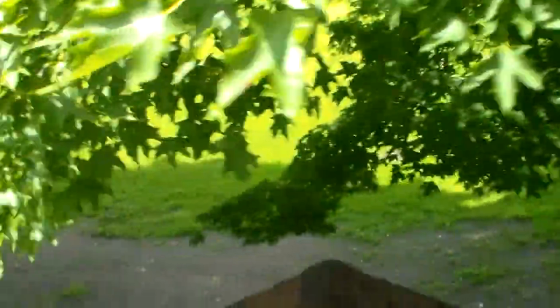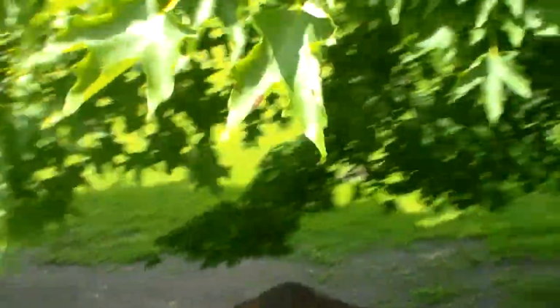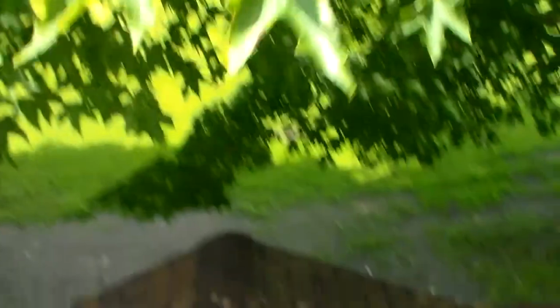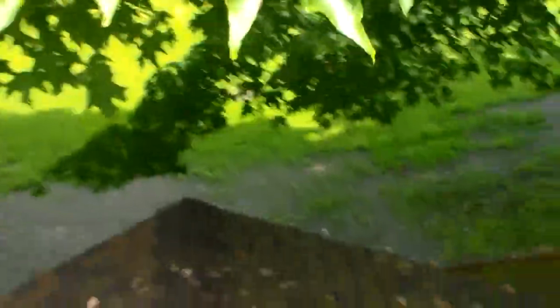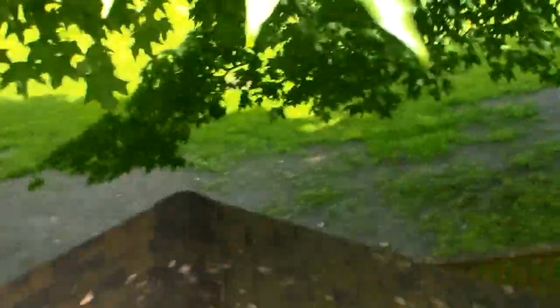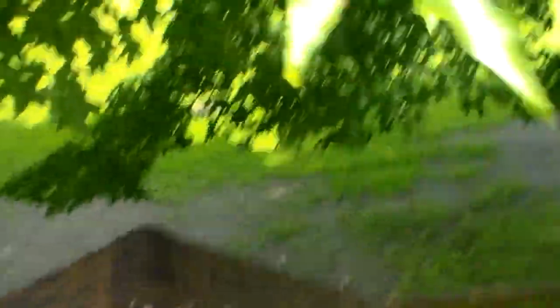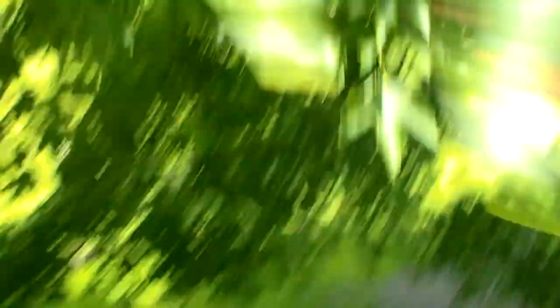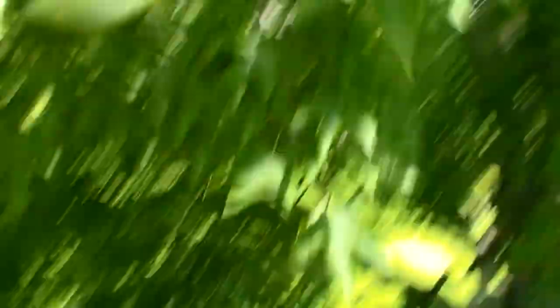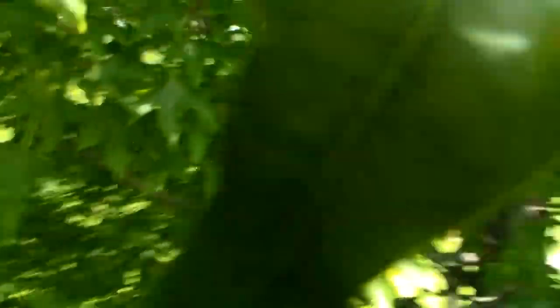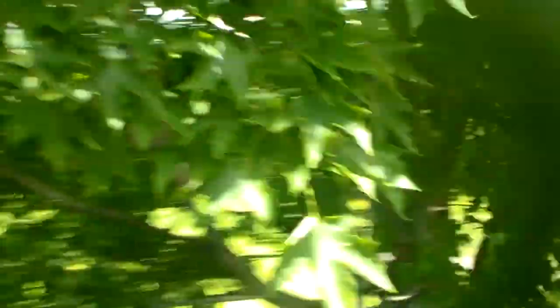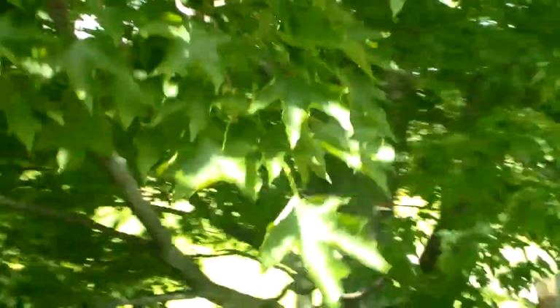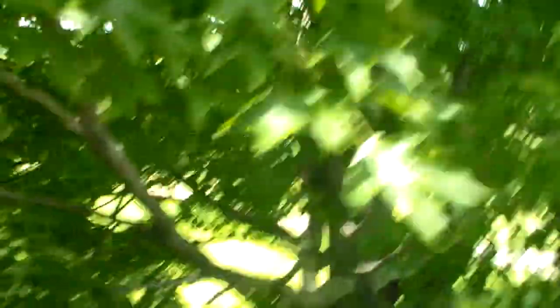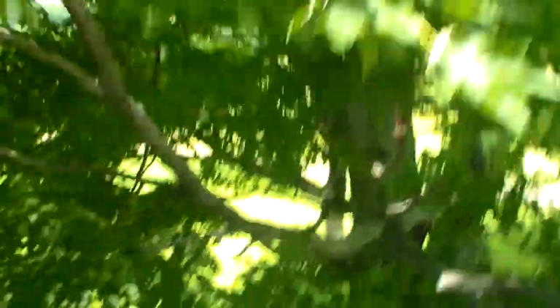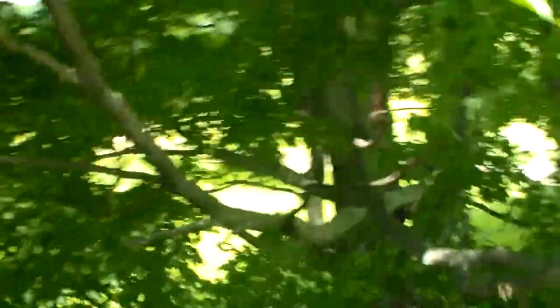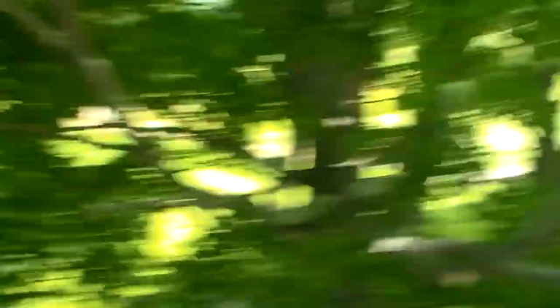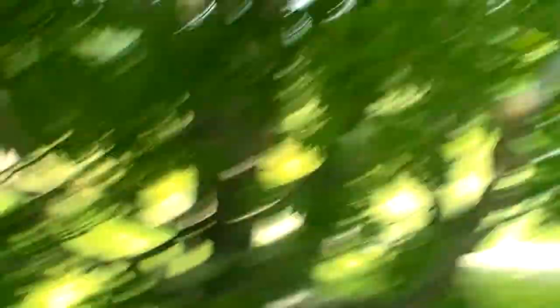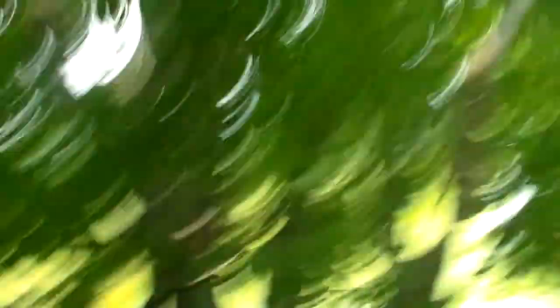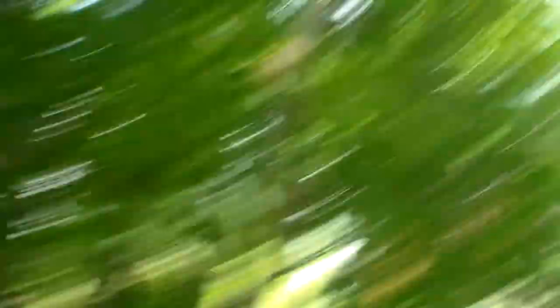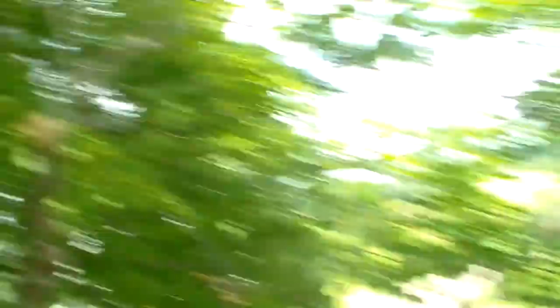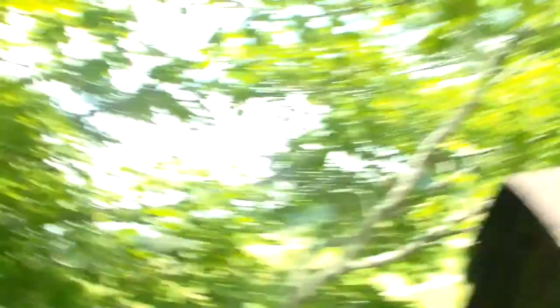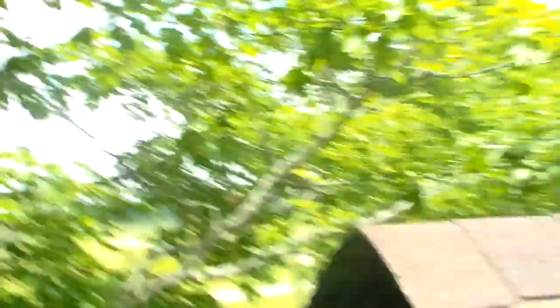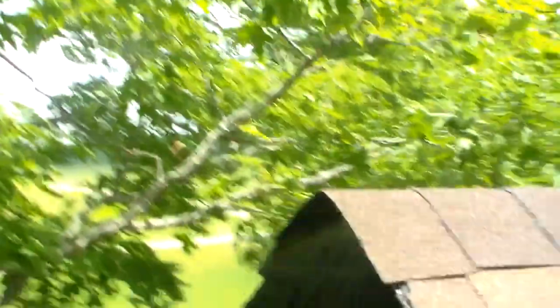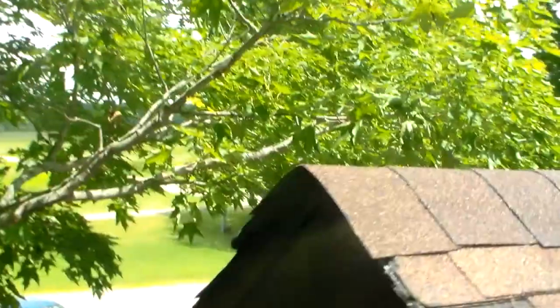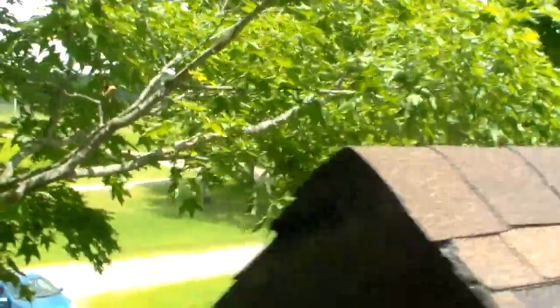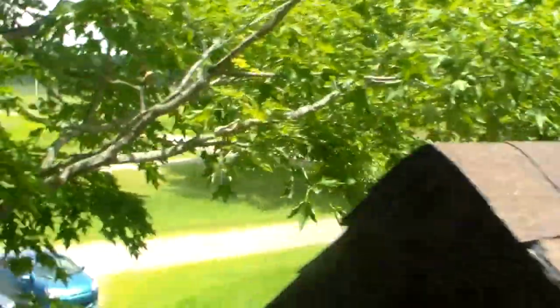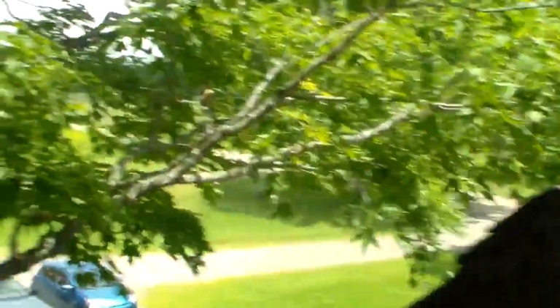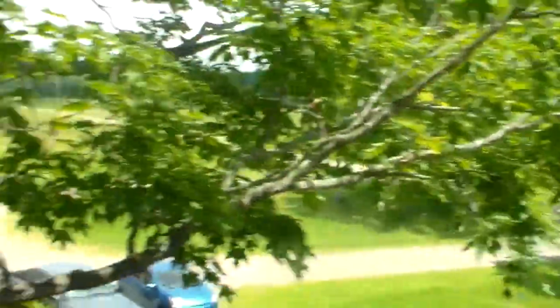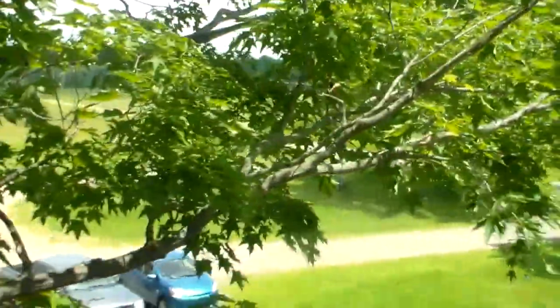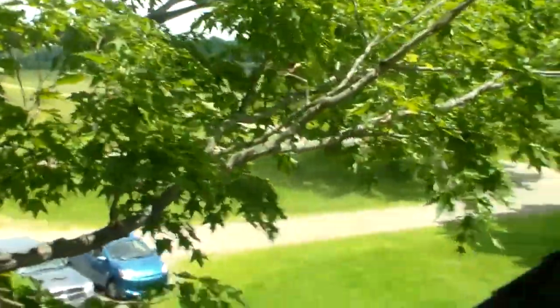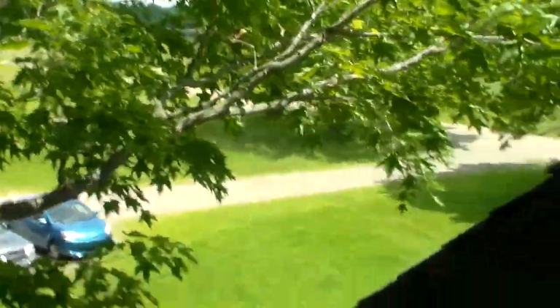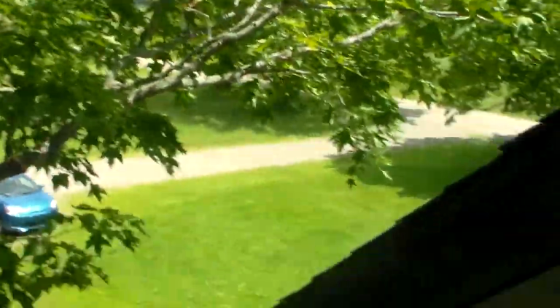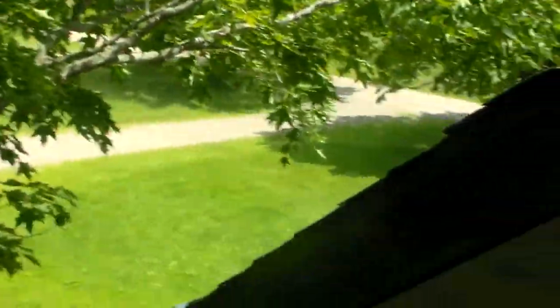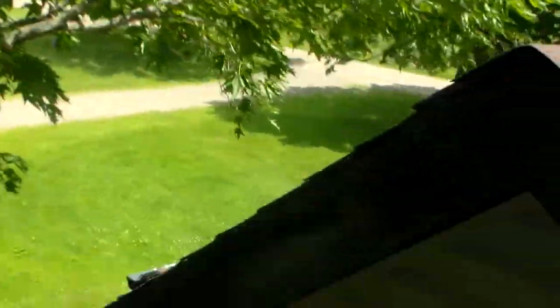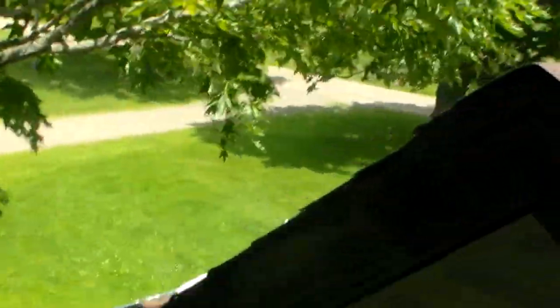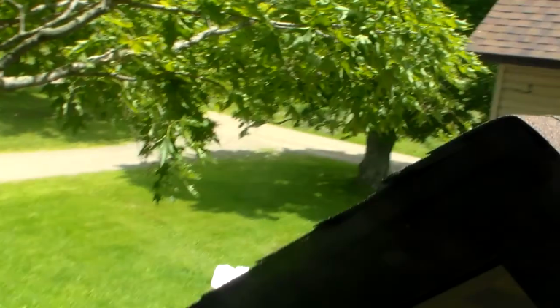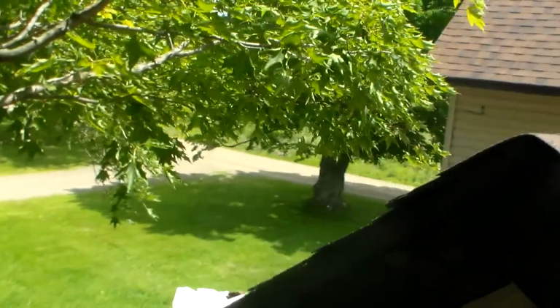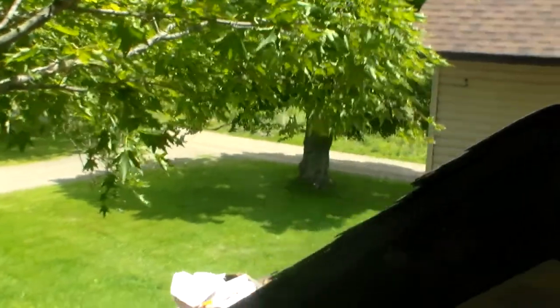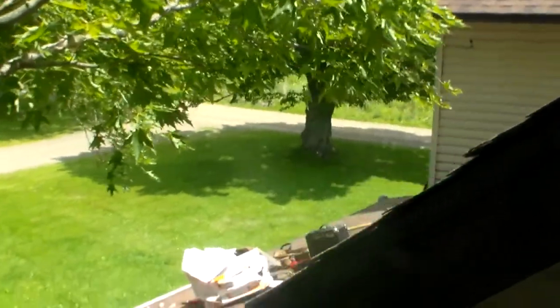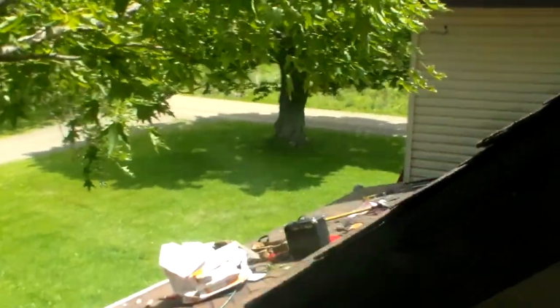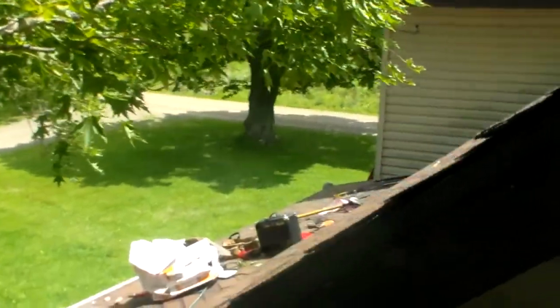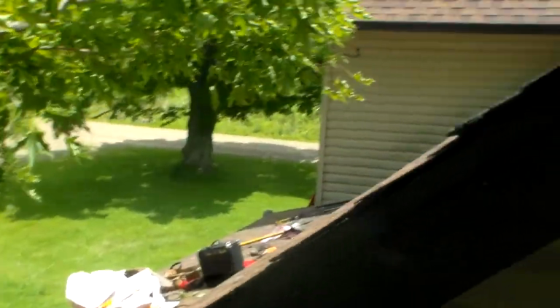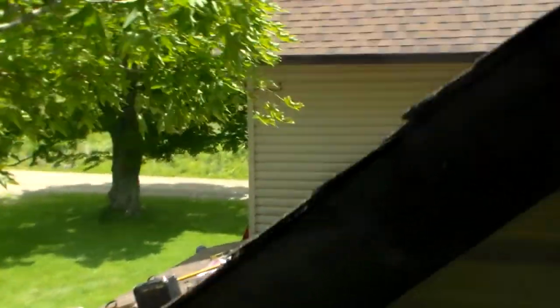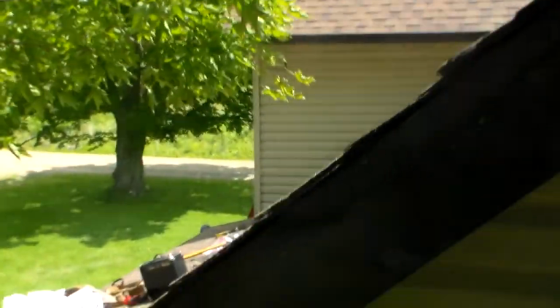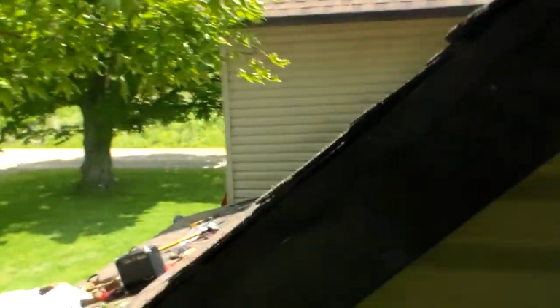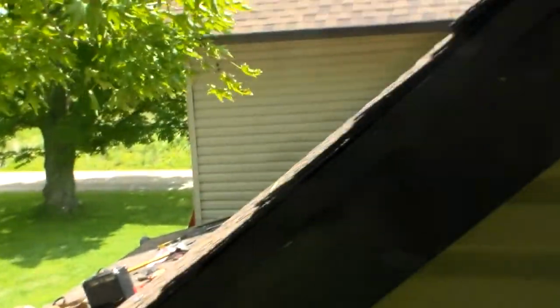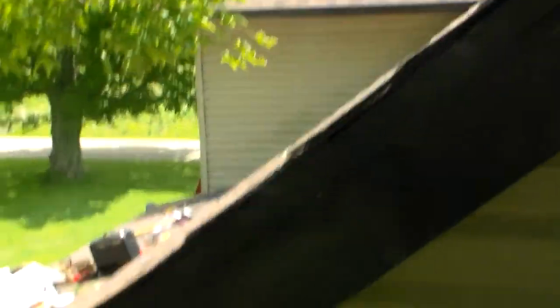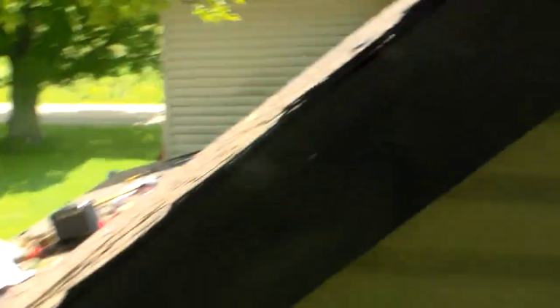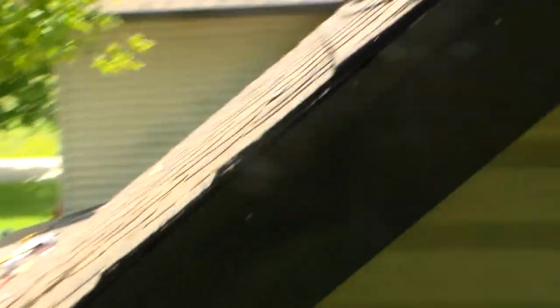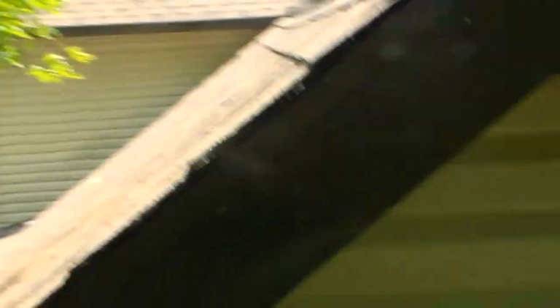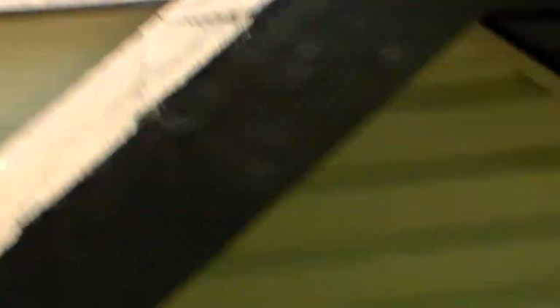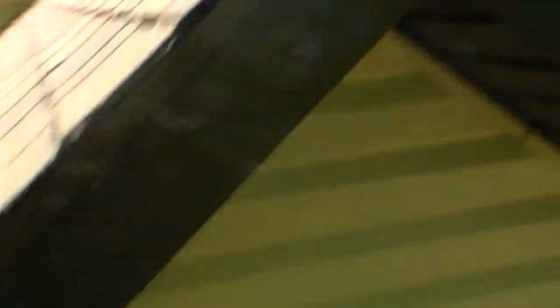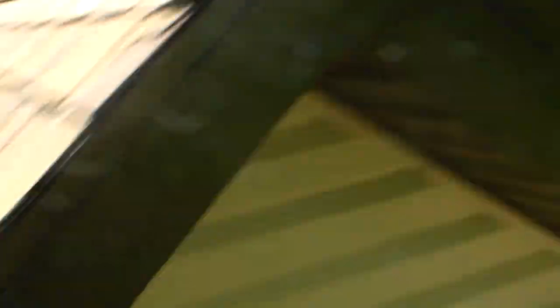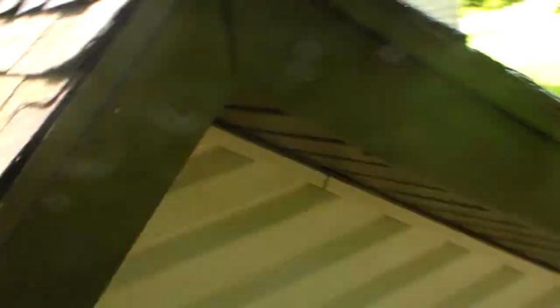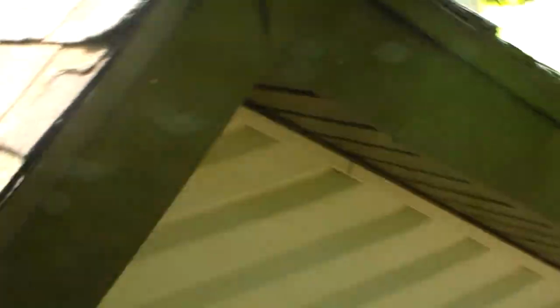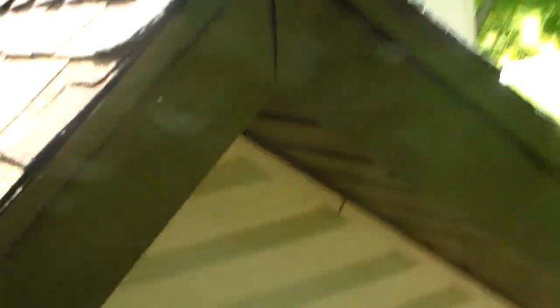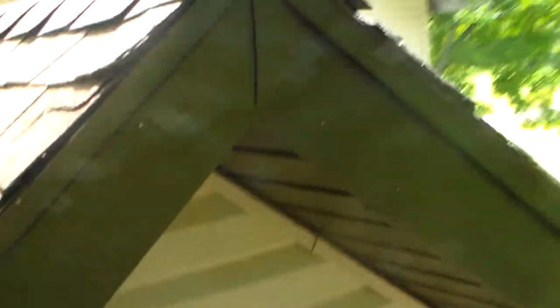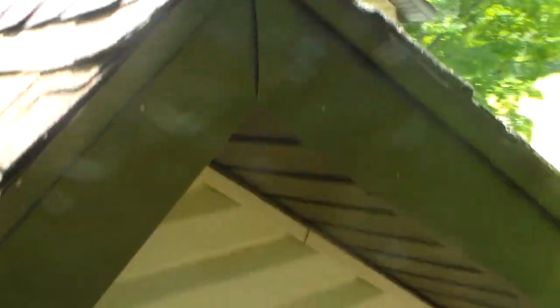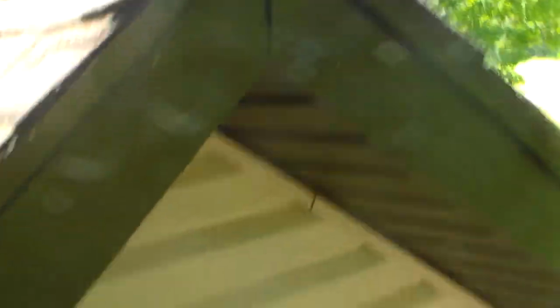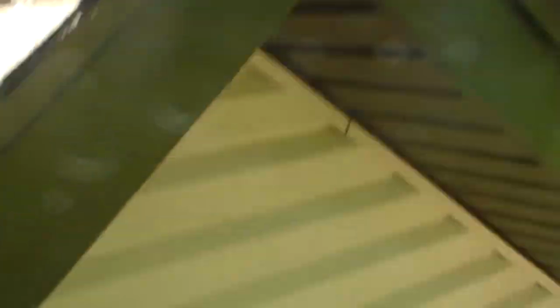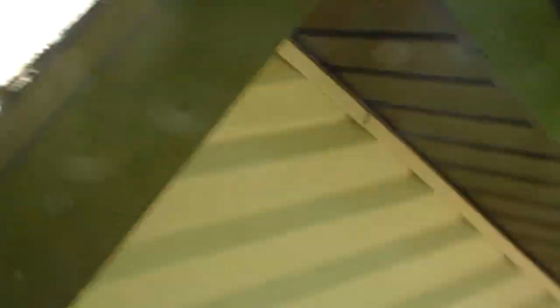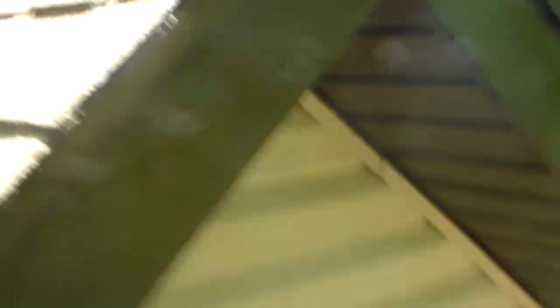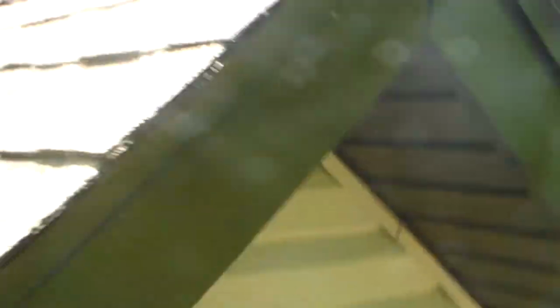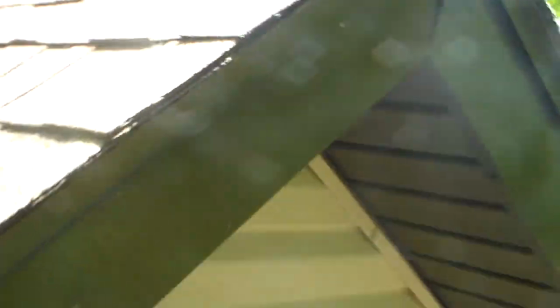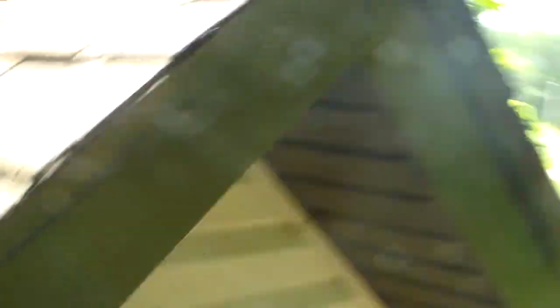Trimmed your trees that were all into the house. Repaired a few shingles here.